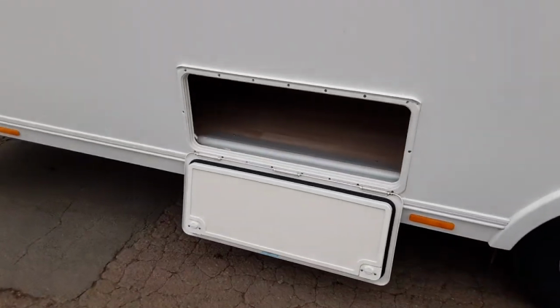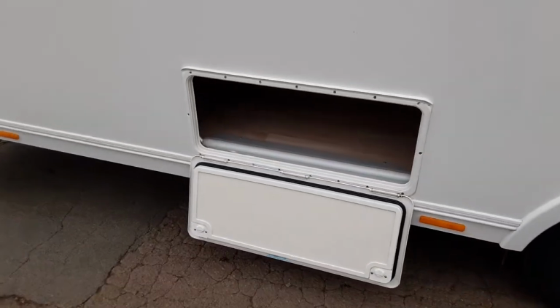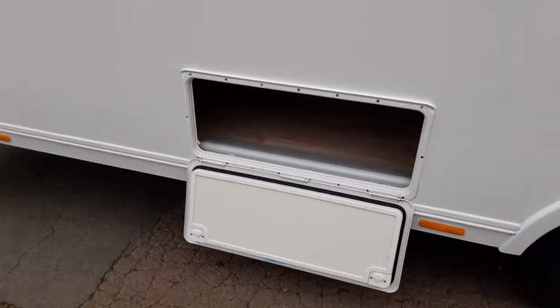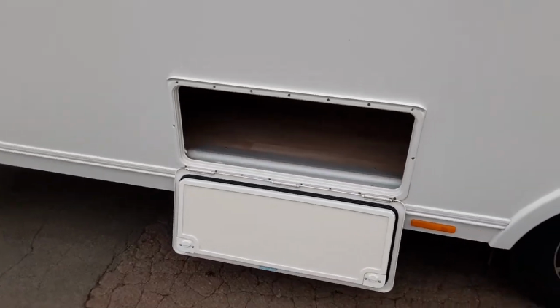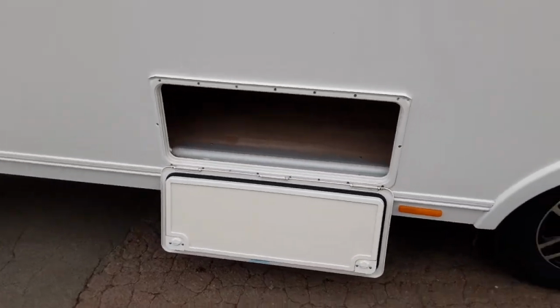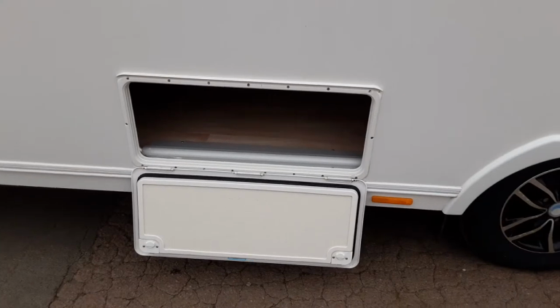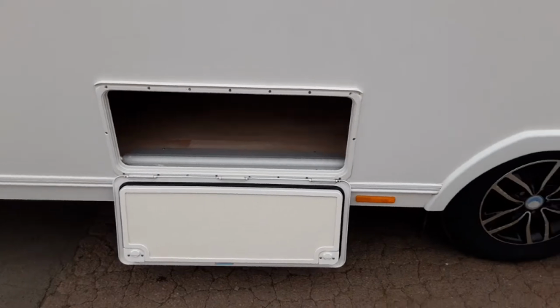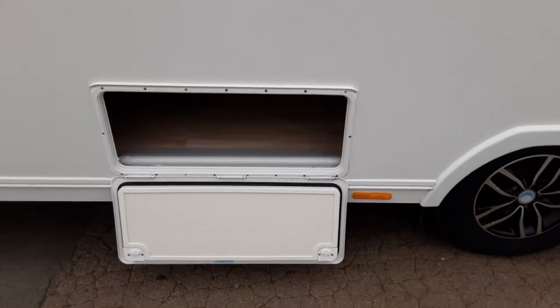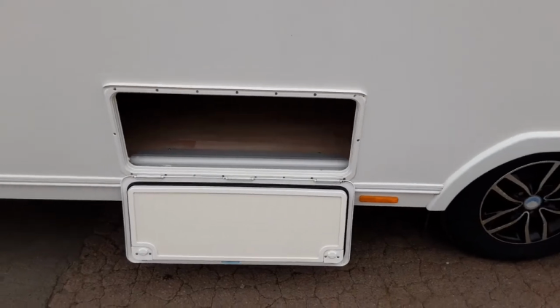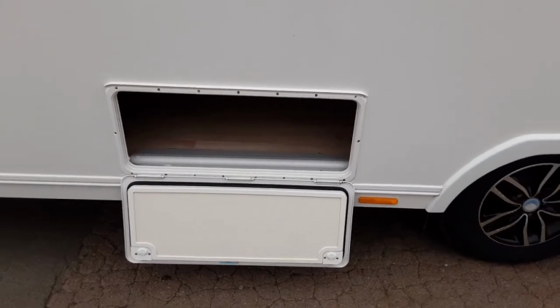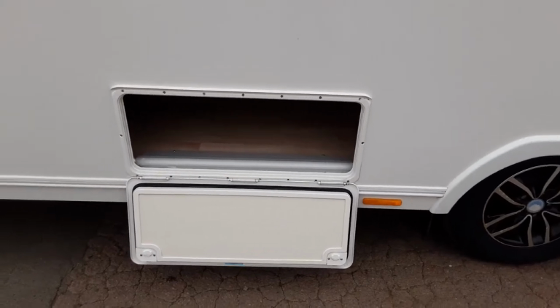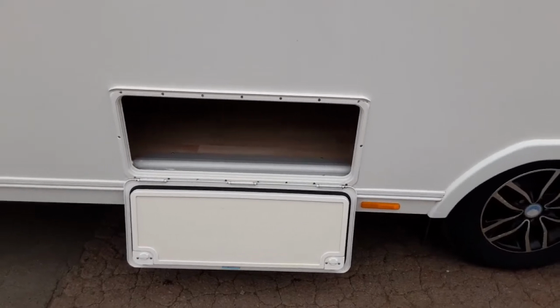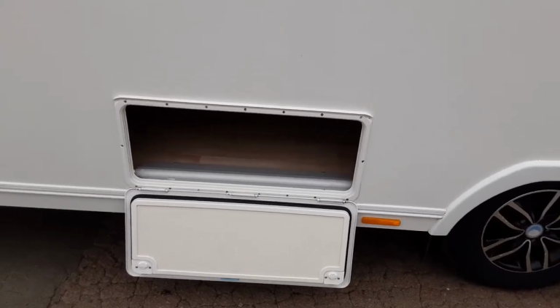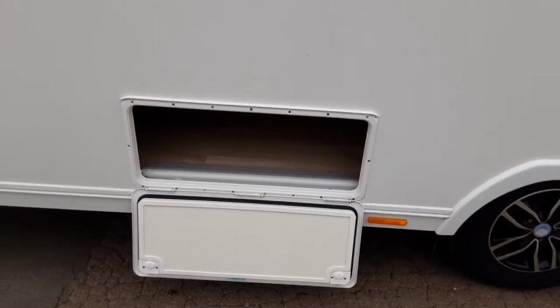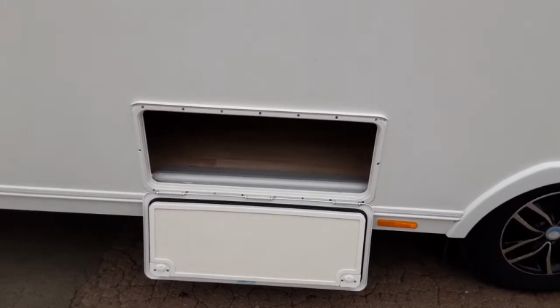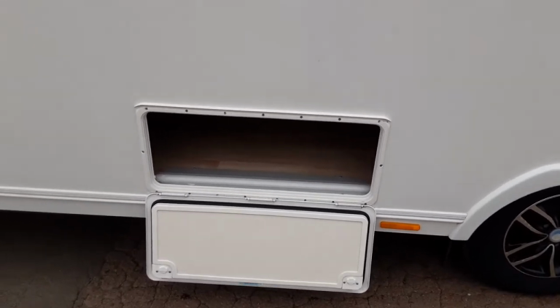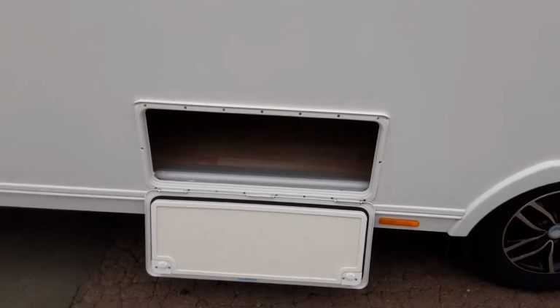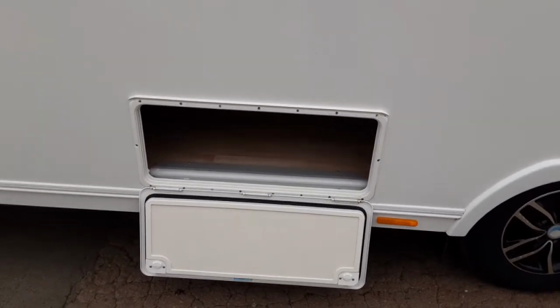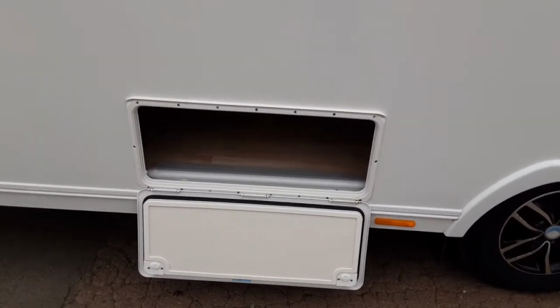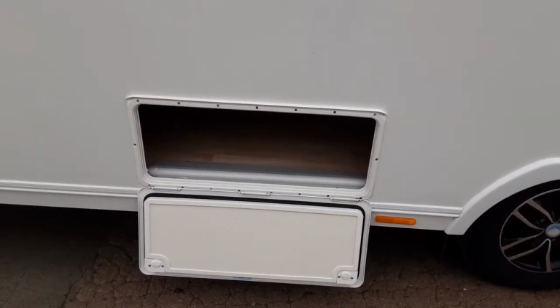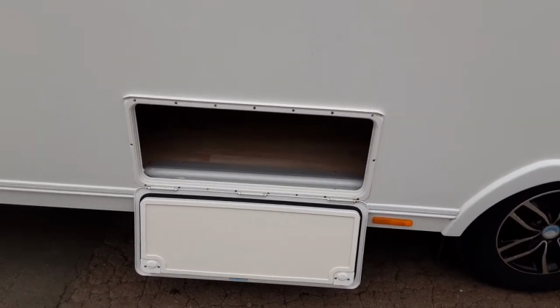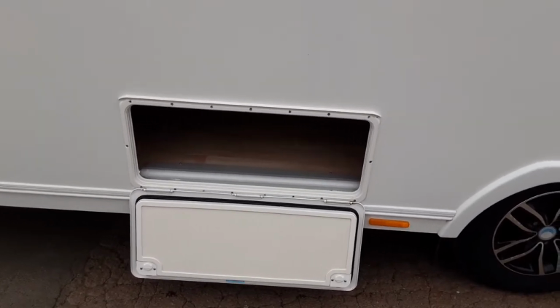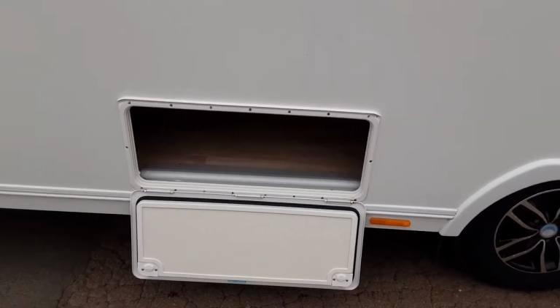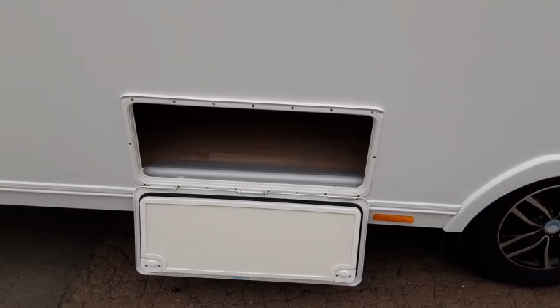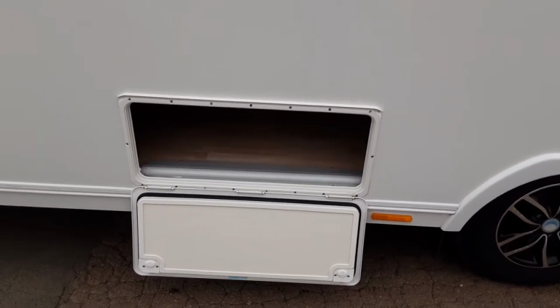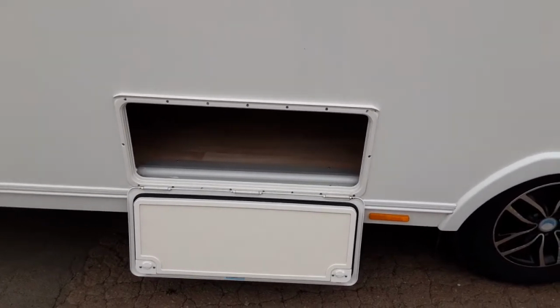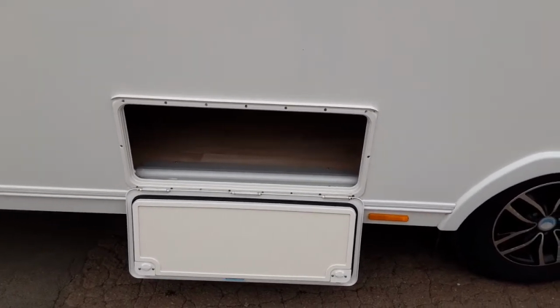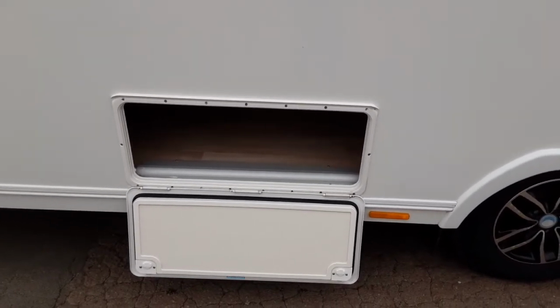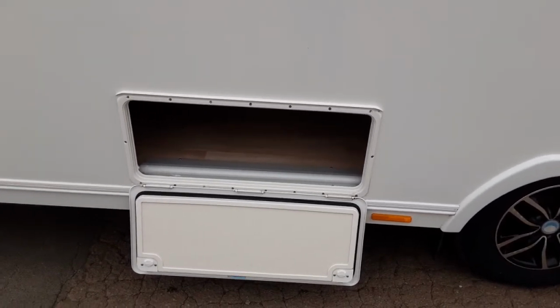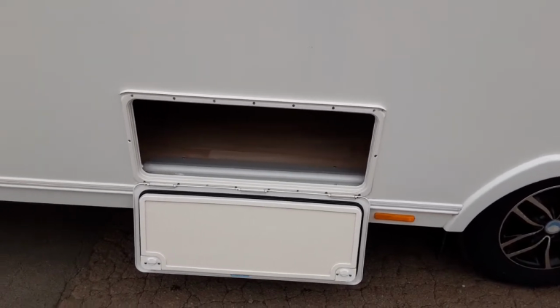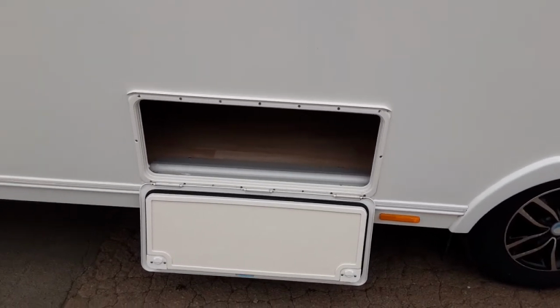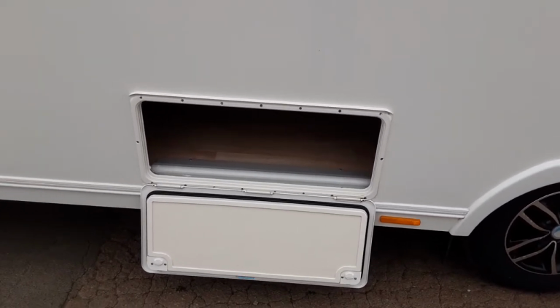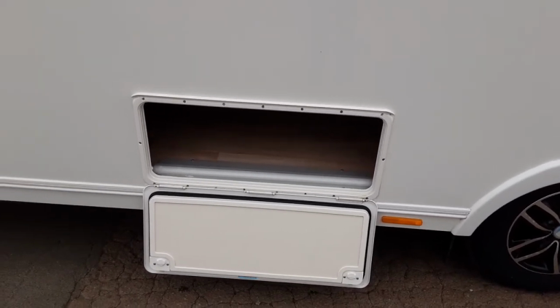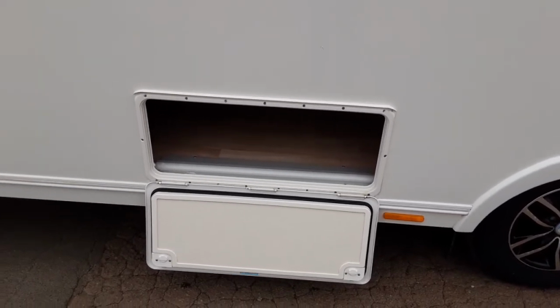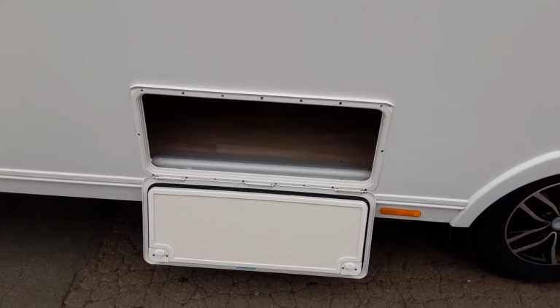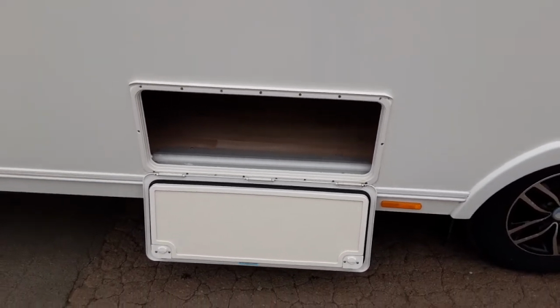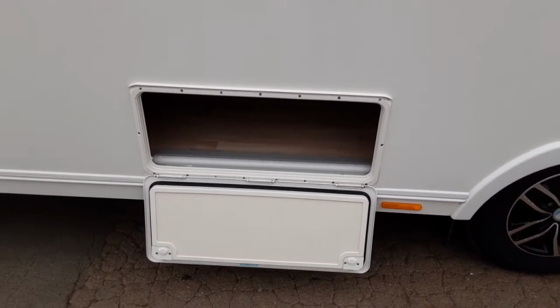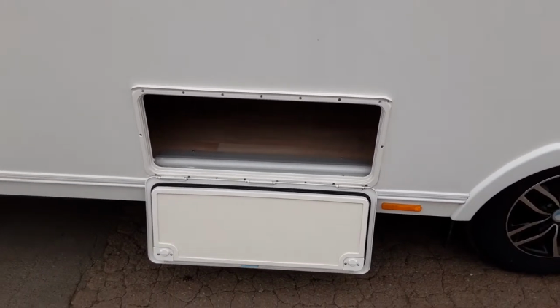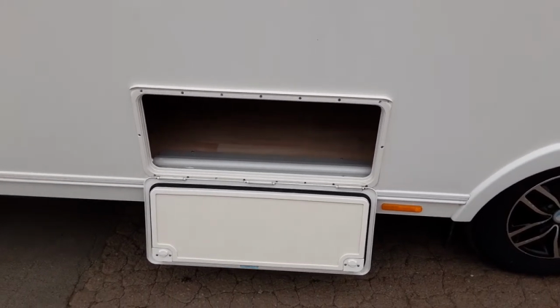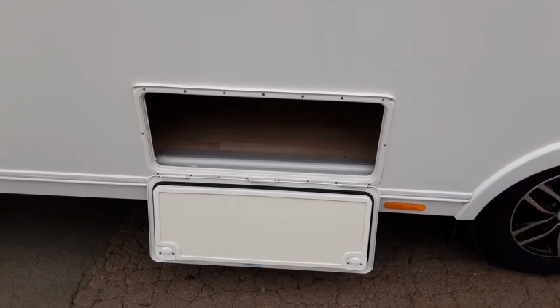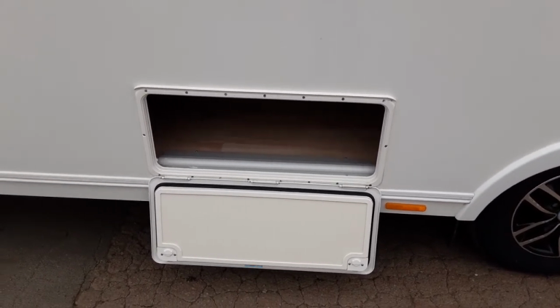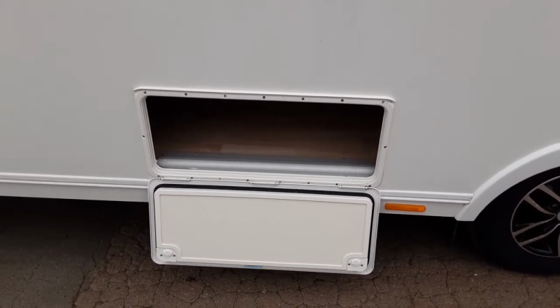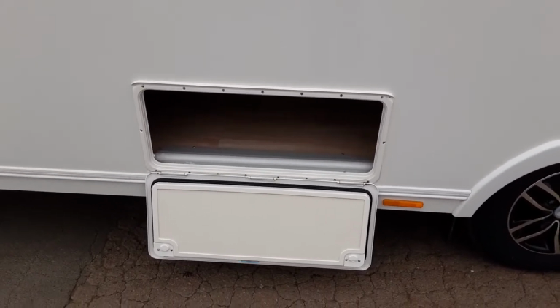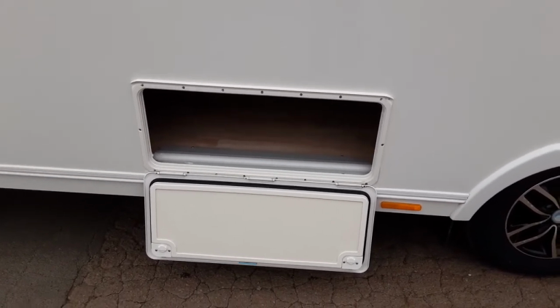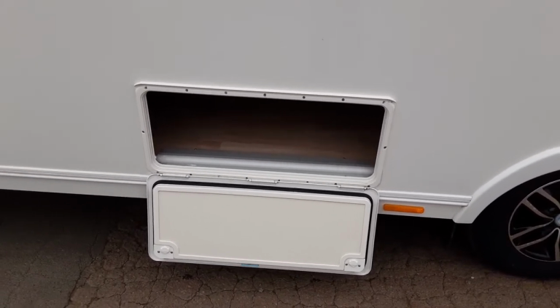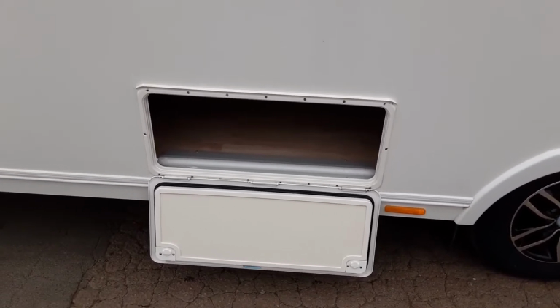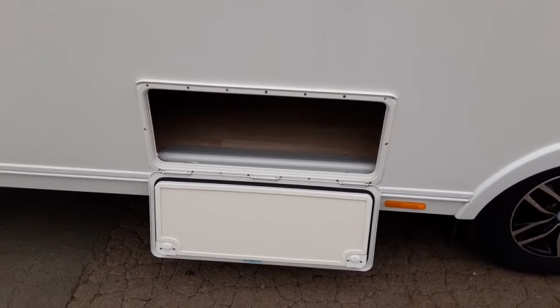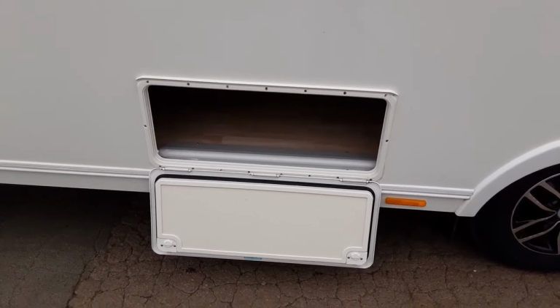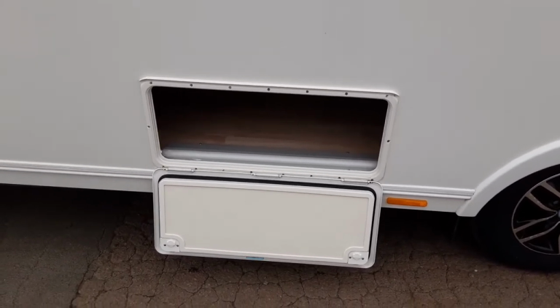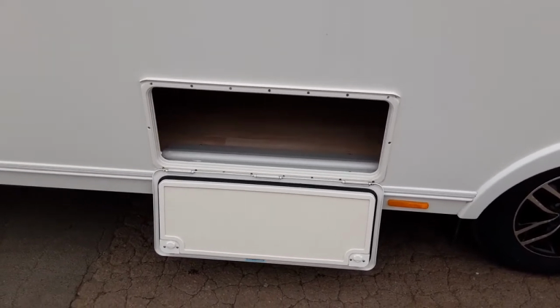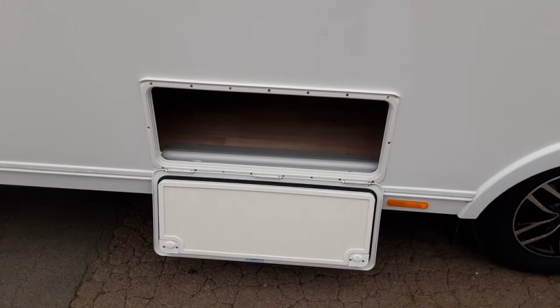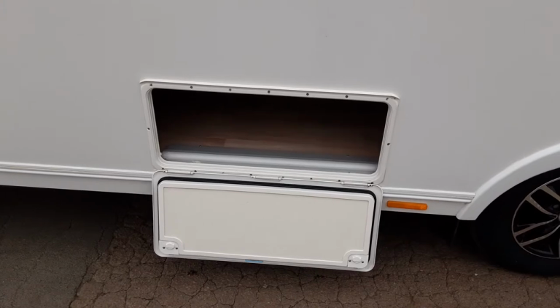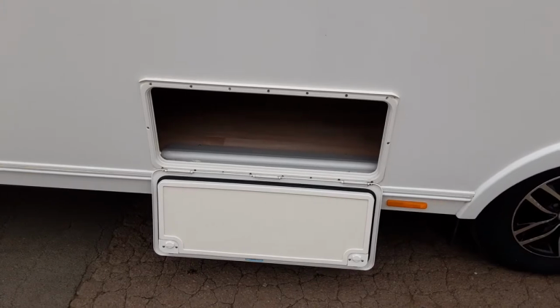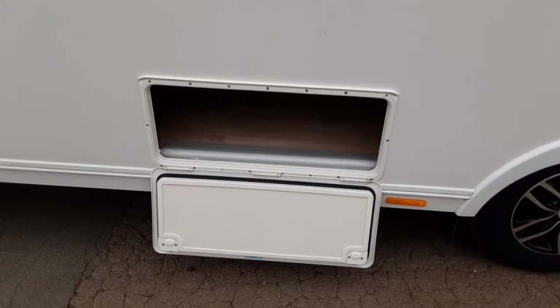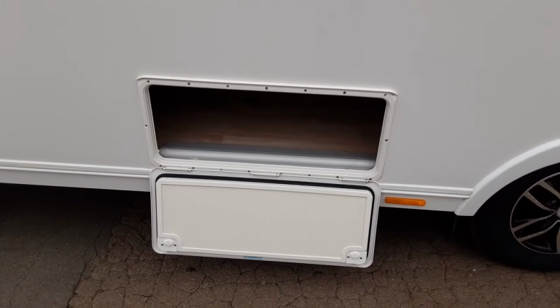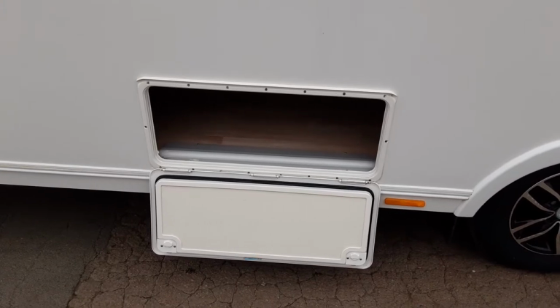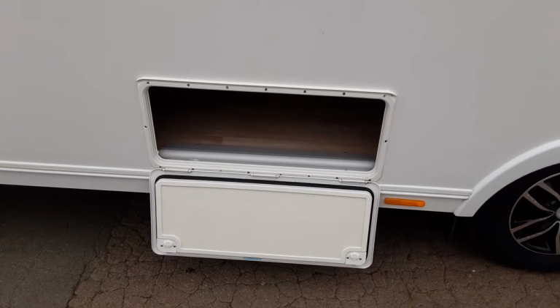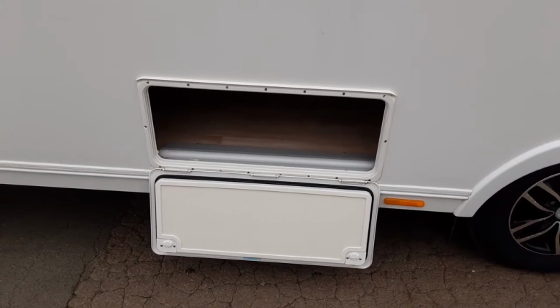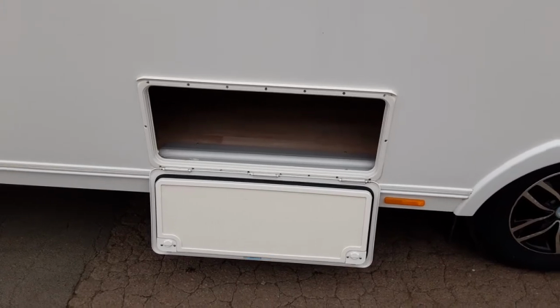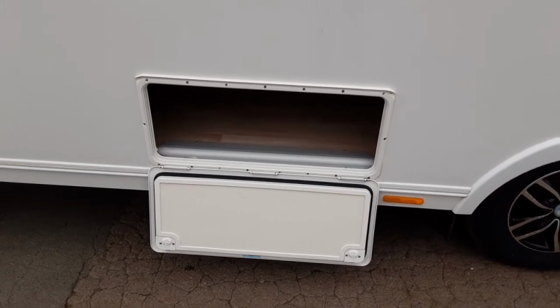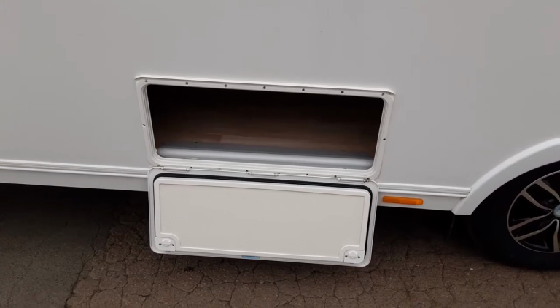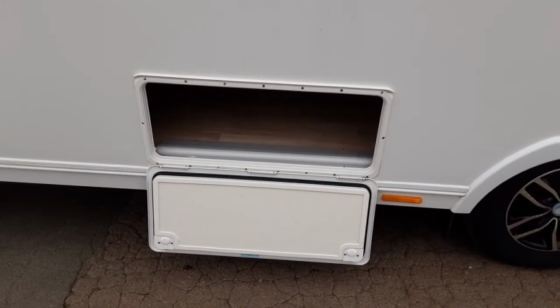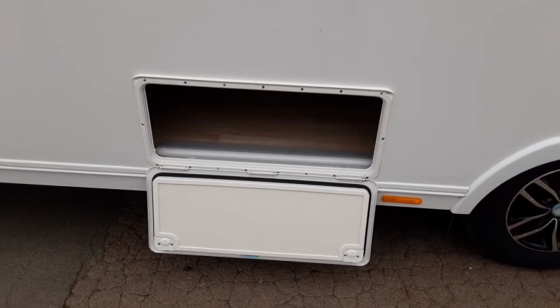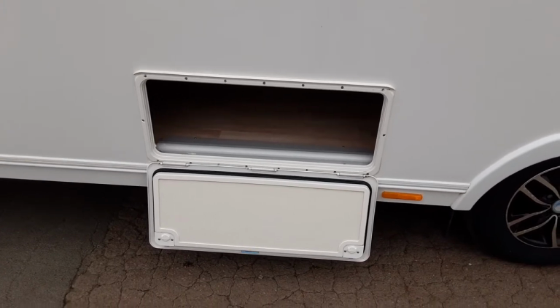You've then got your storage locker for underneath the bunk on this side of the van. You can also access this from the inside by lifting up the bed itself.